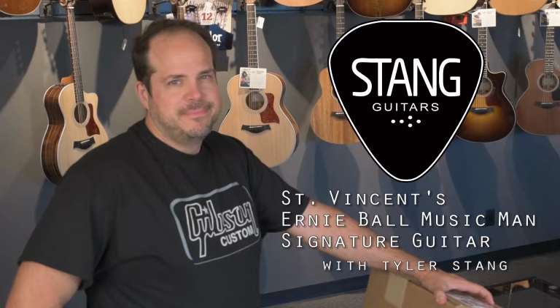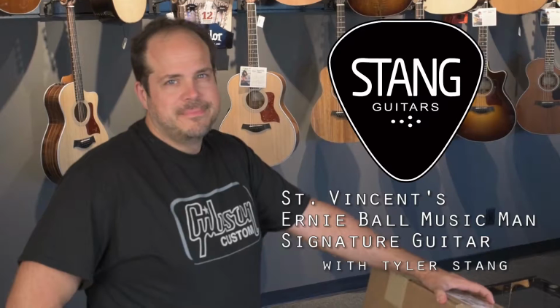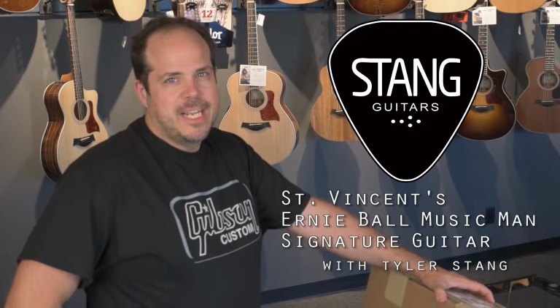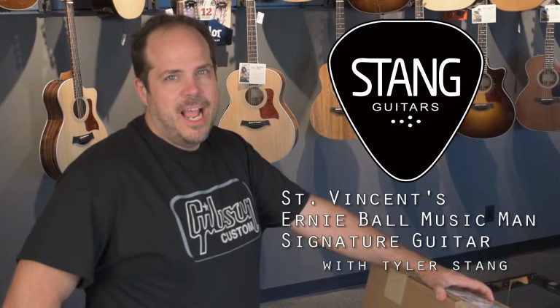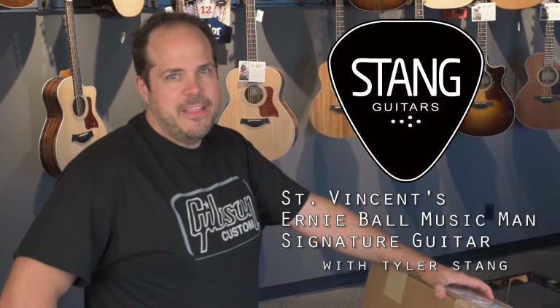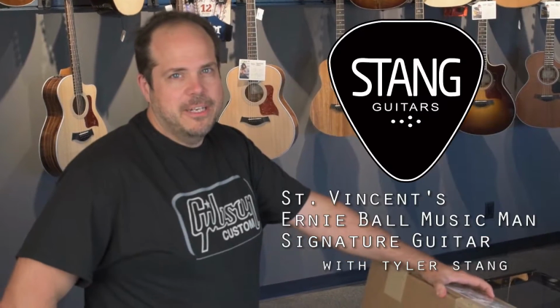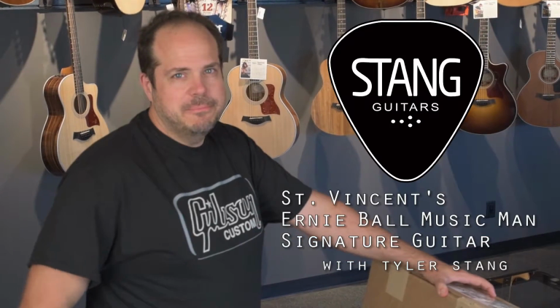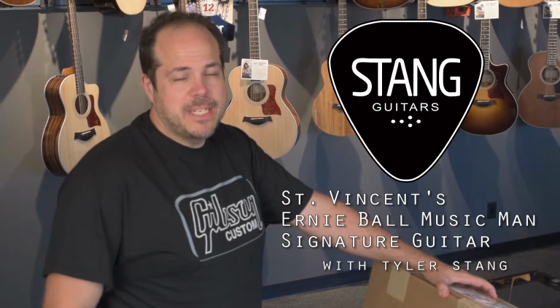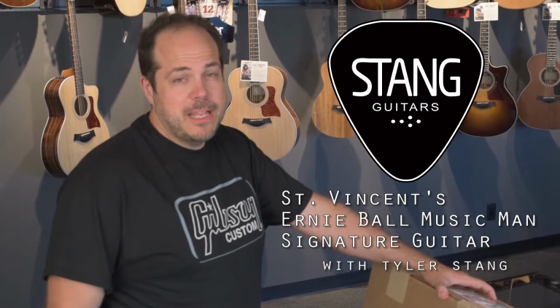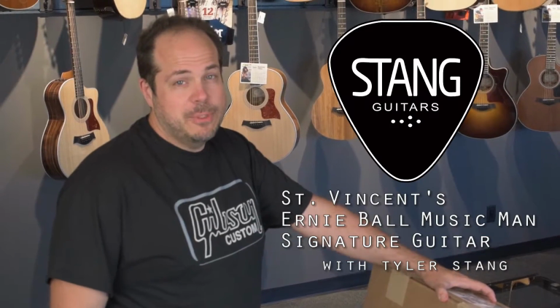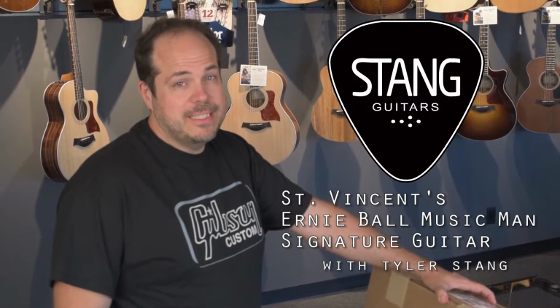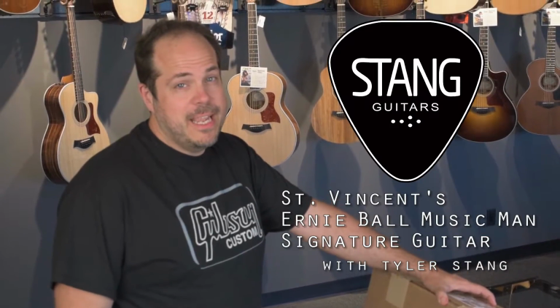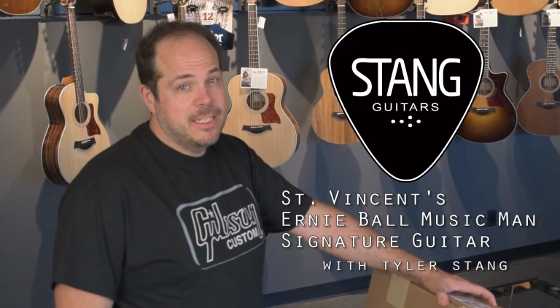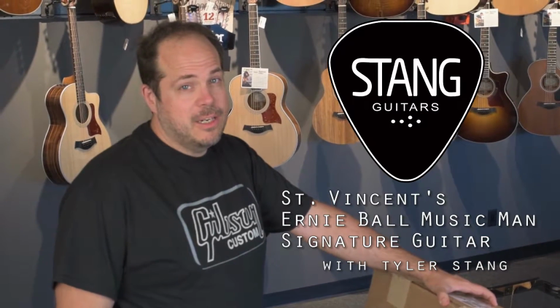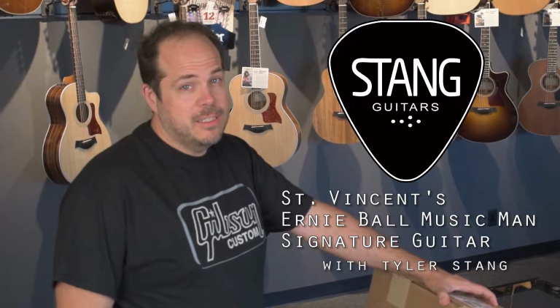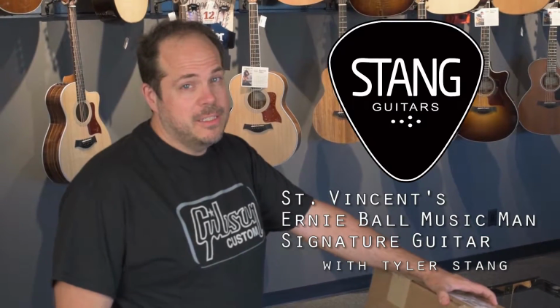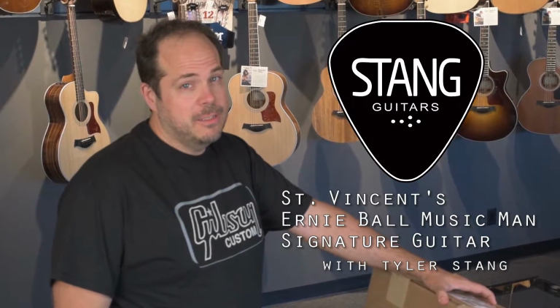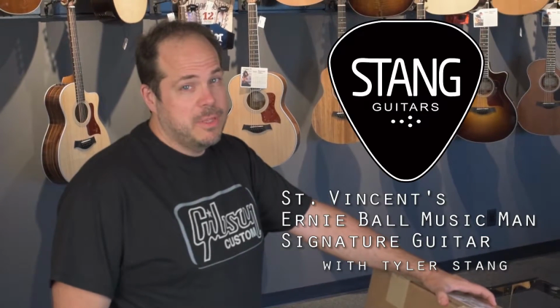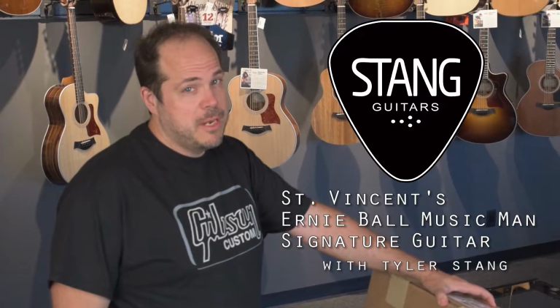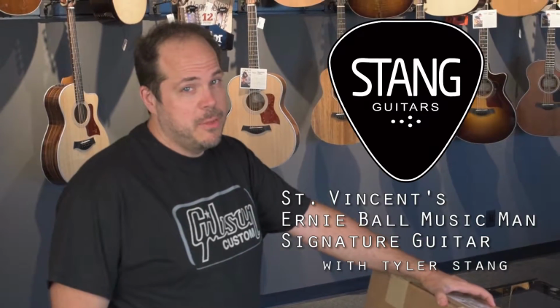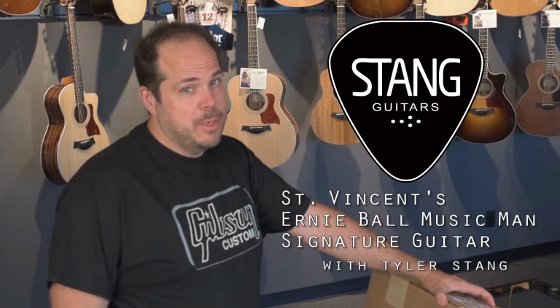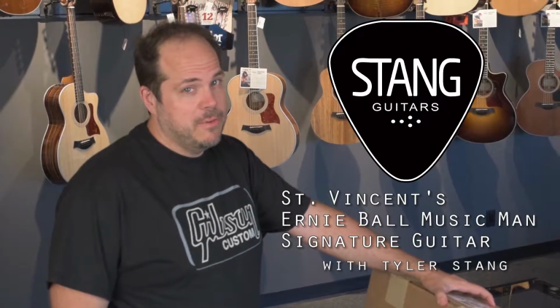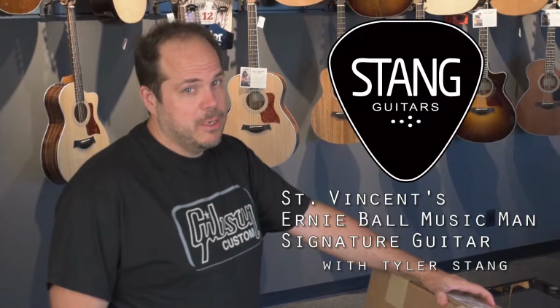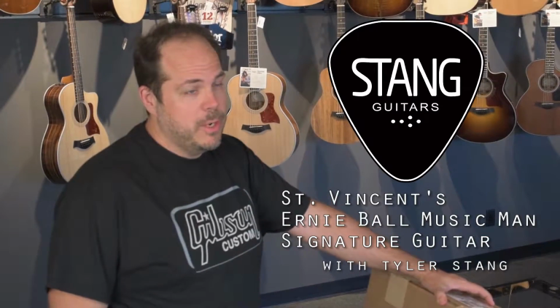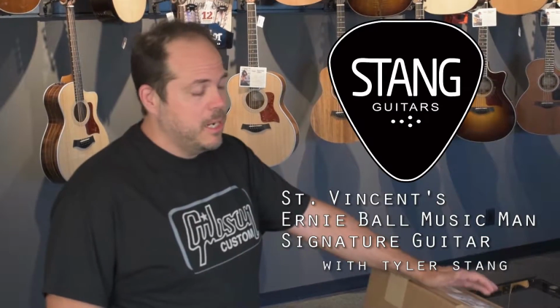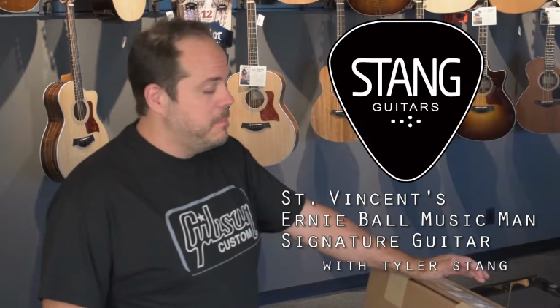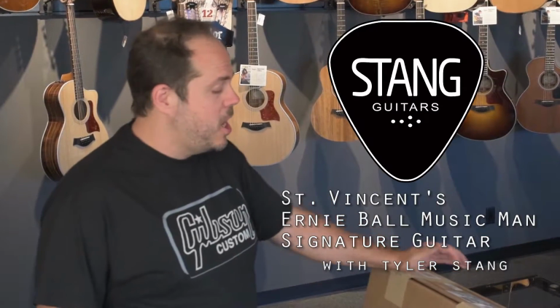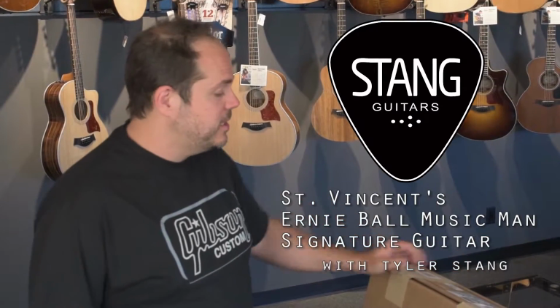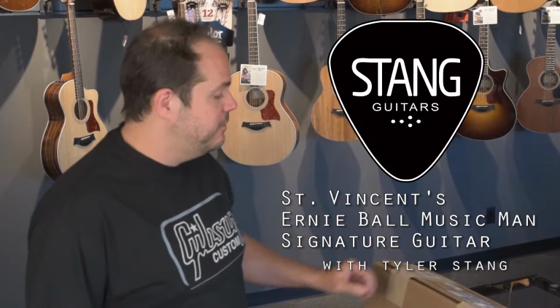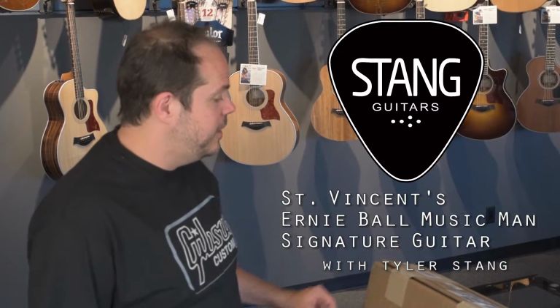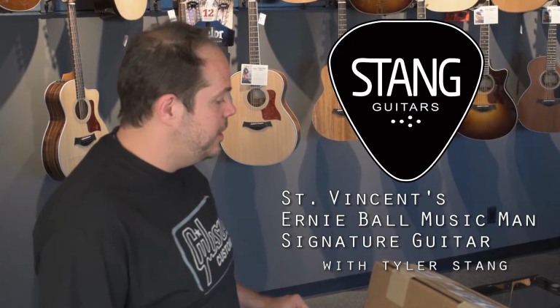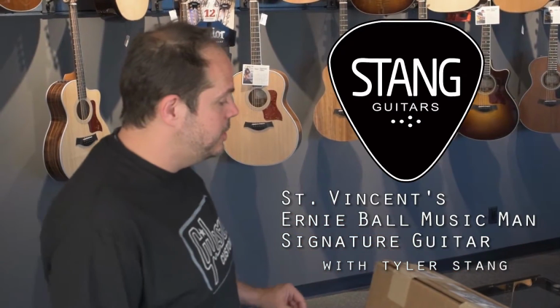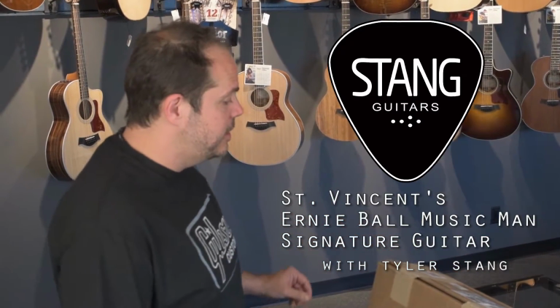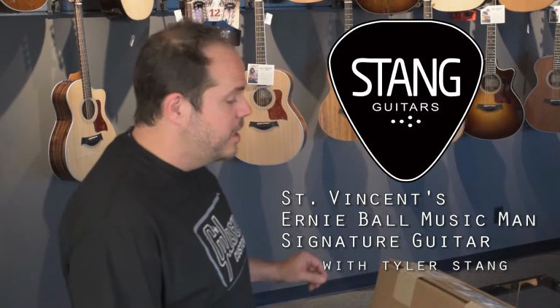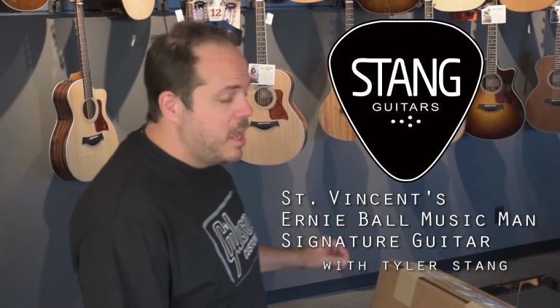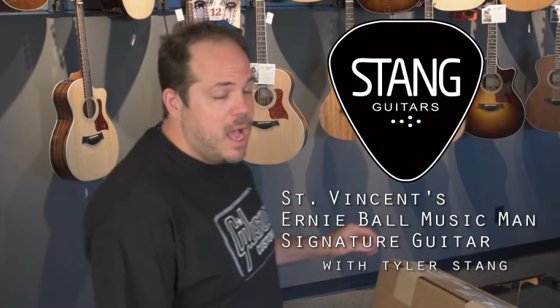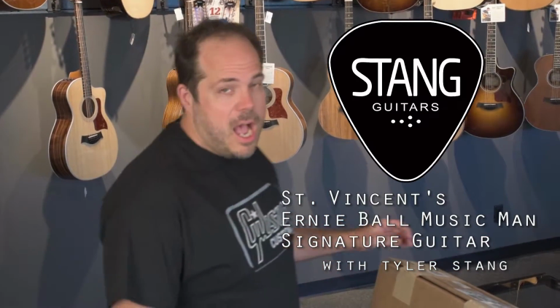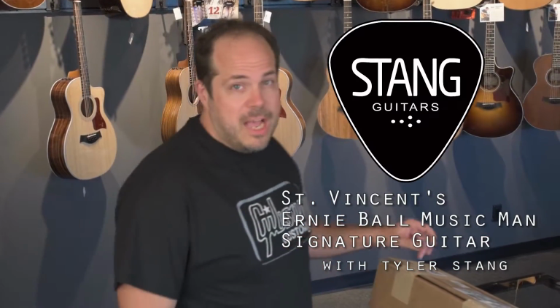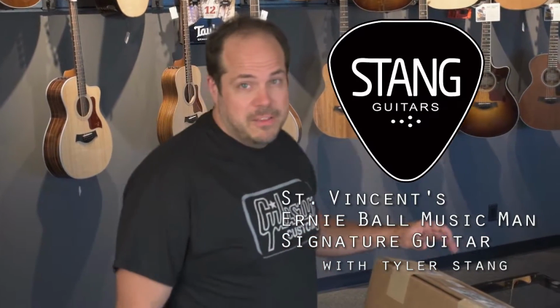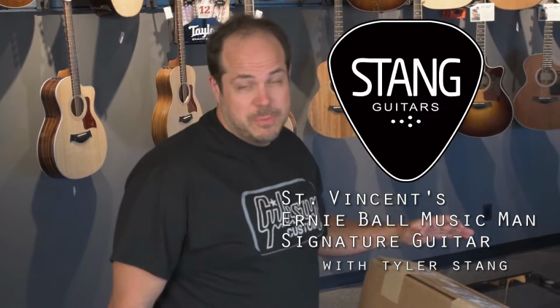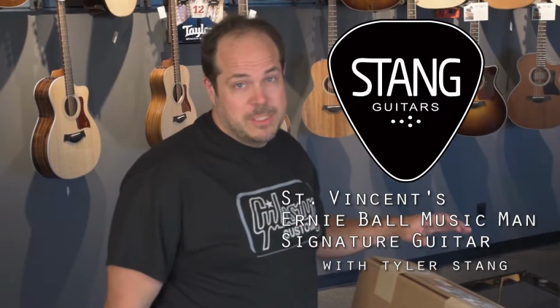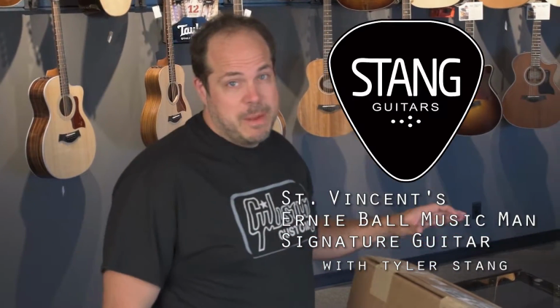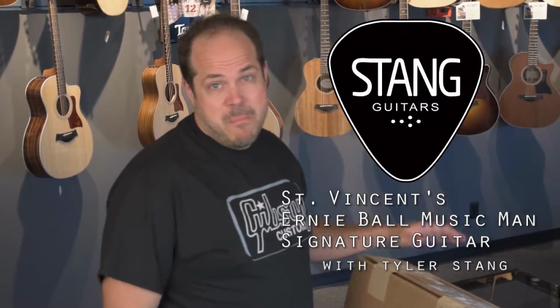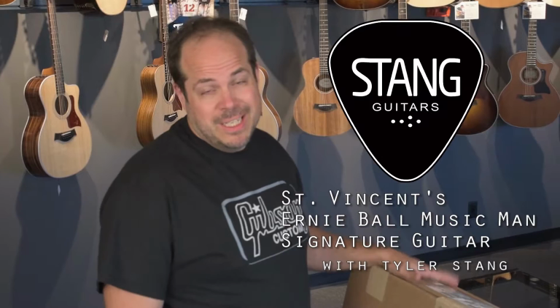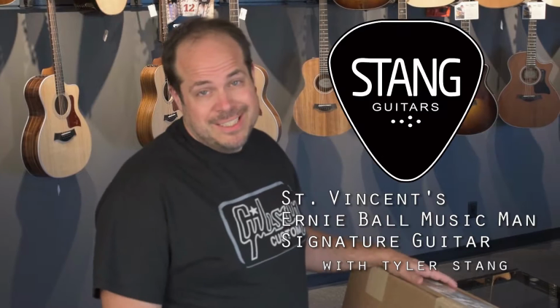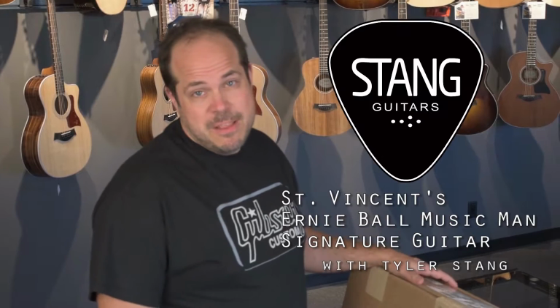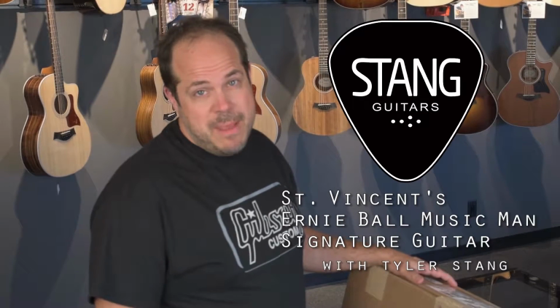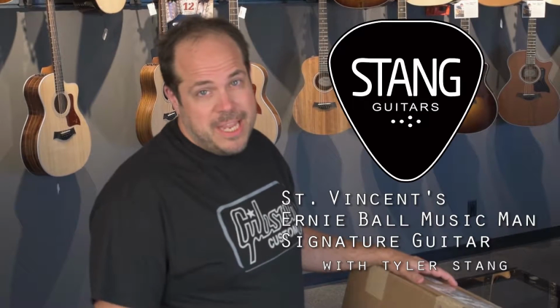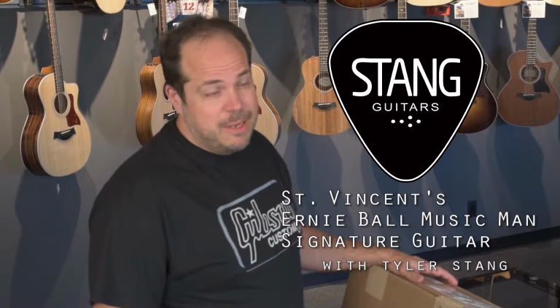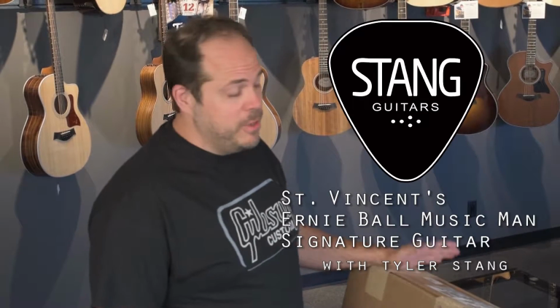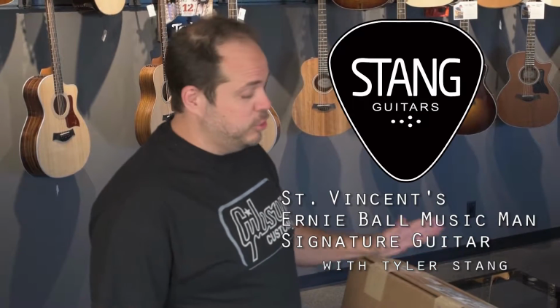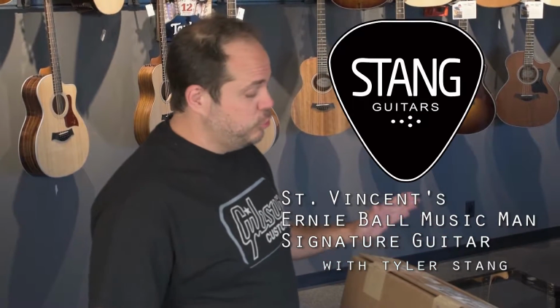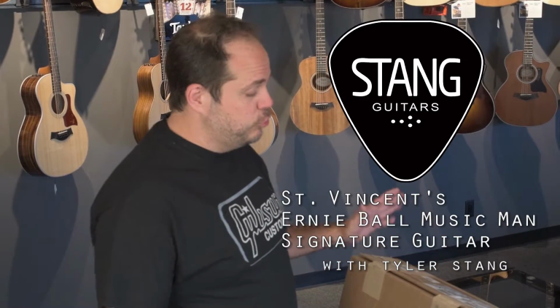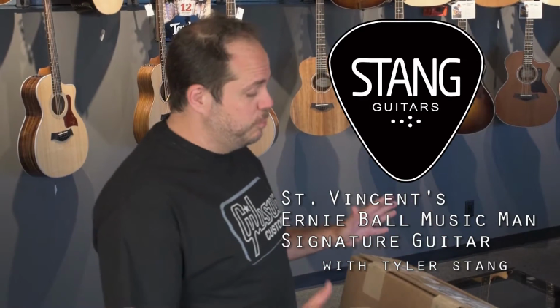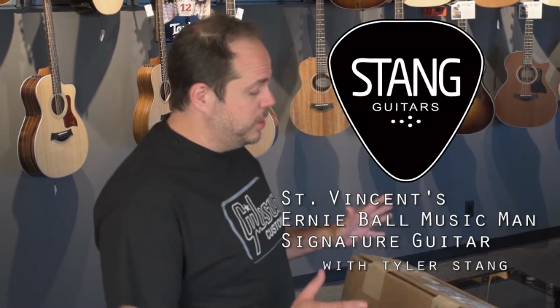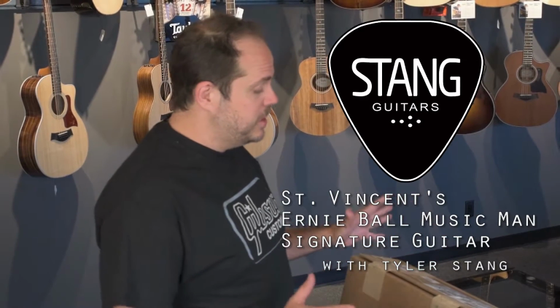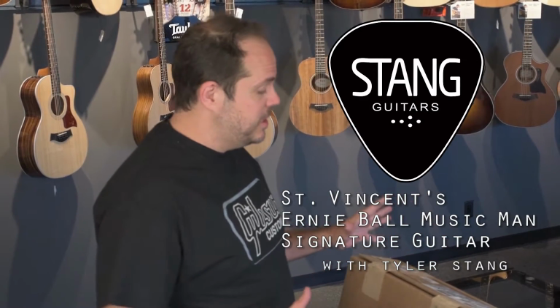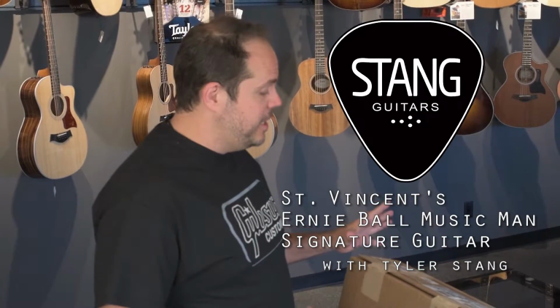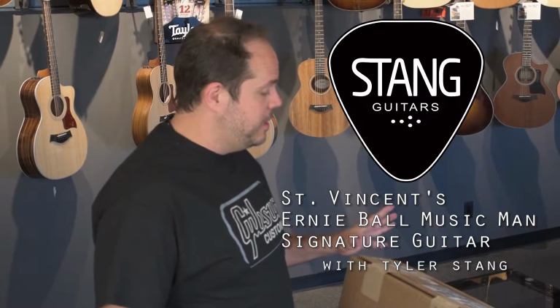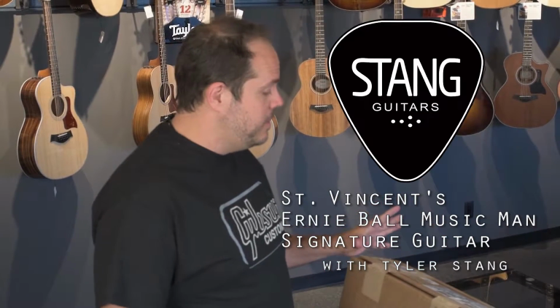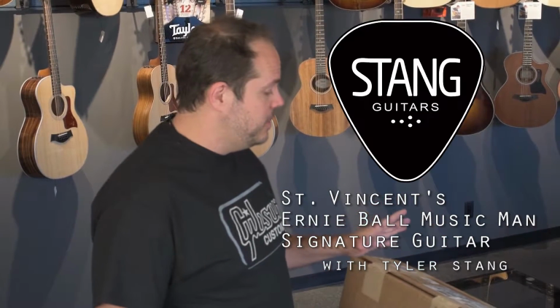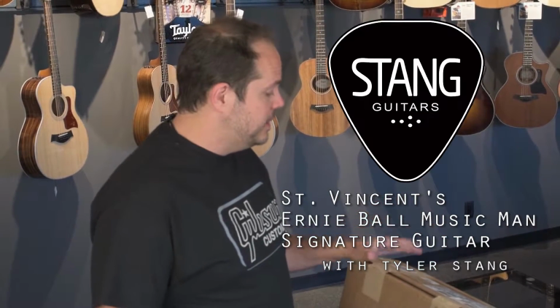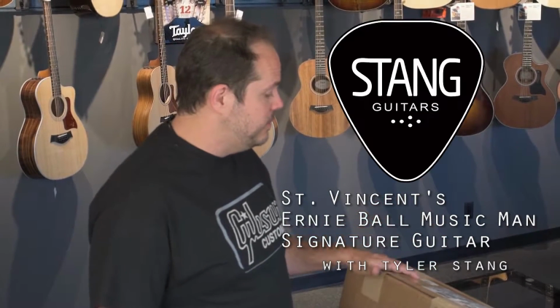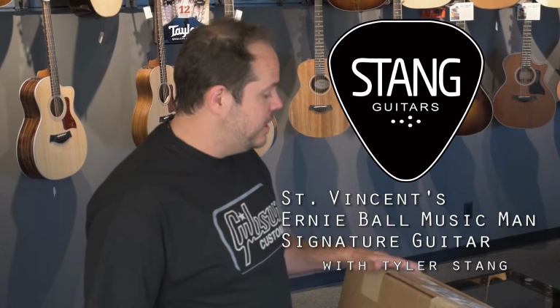Hi there, Tyler with Stan Guitars here with another one of our quick unboxing videos. This one's been months in the making and we're super excited about this one.